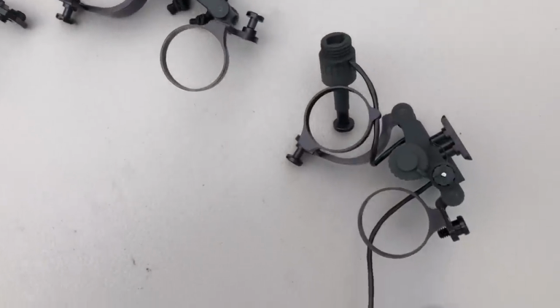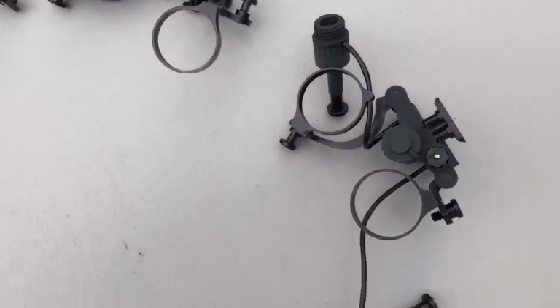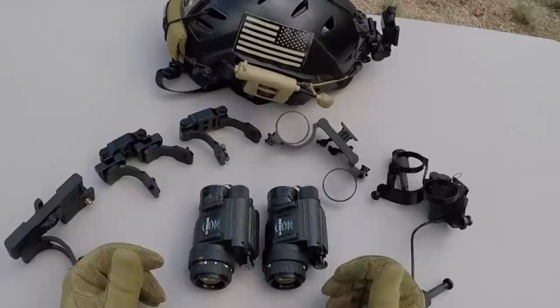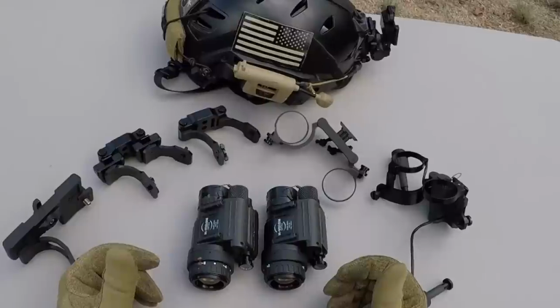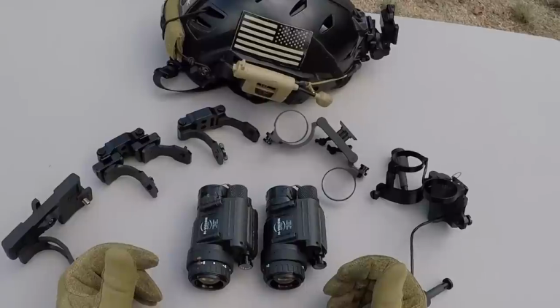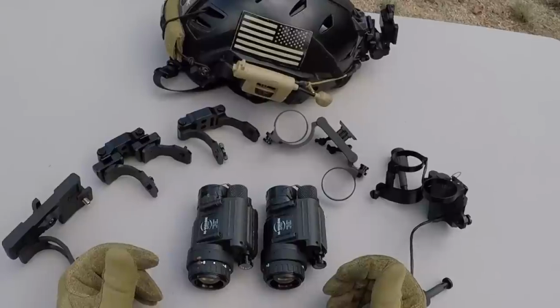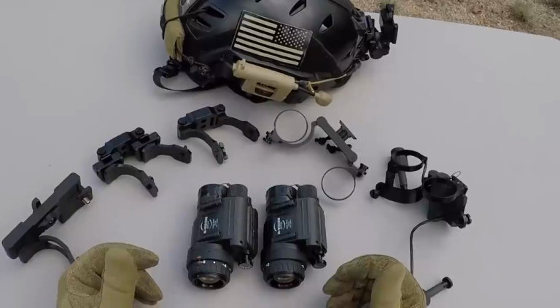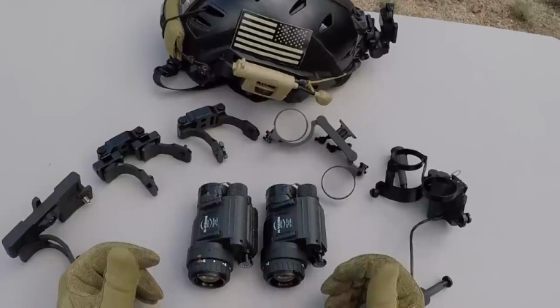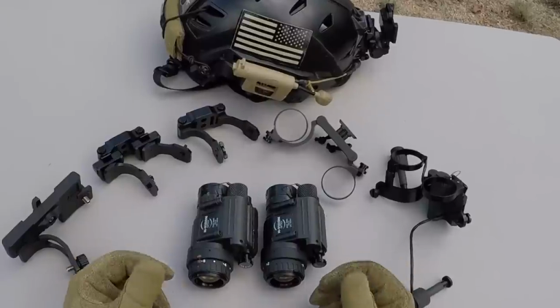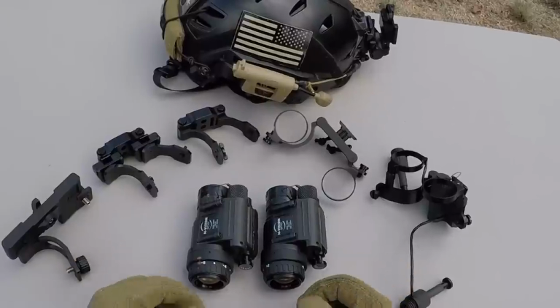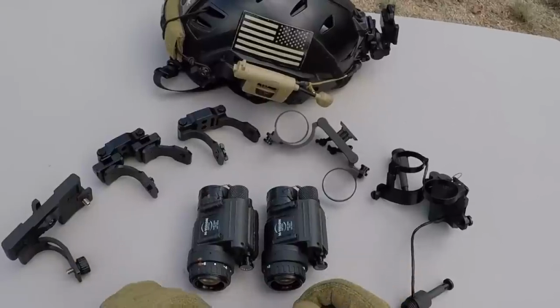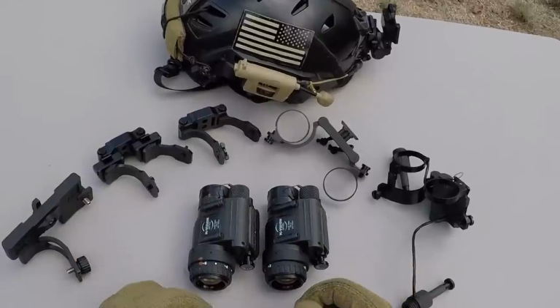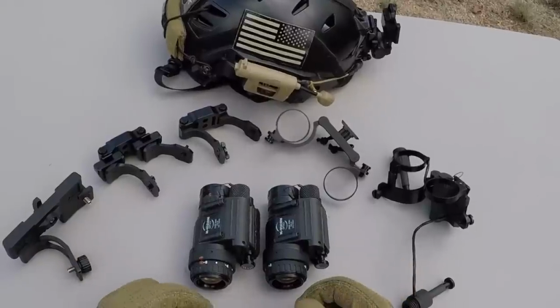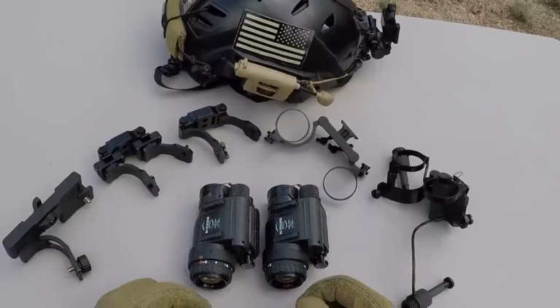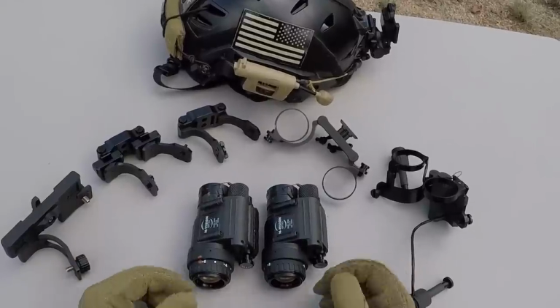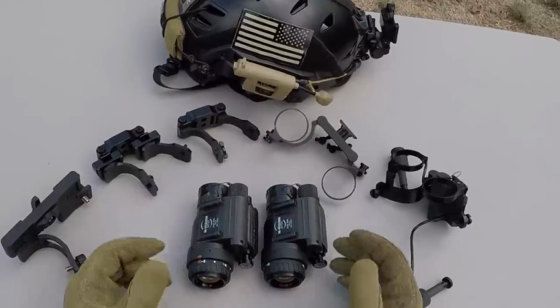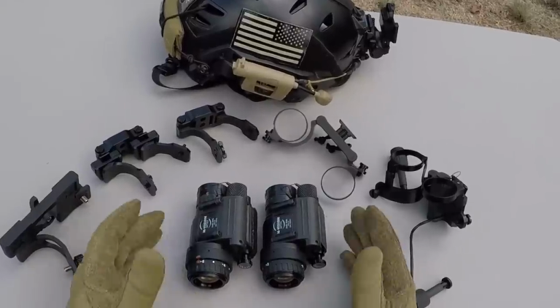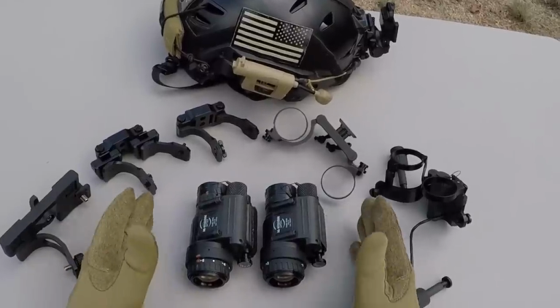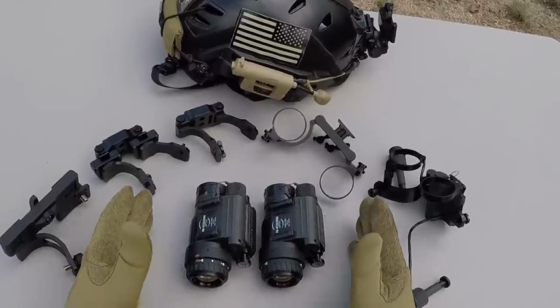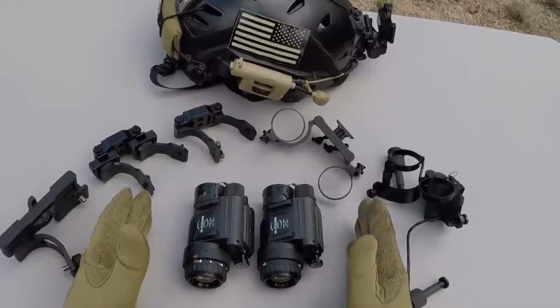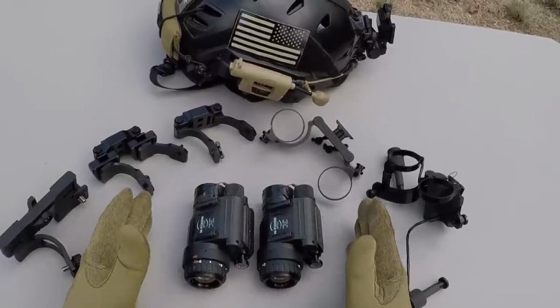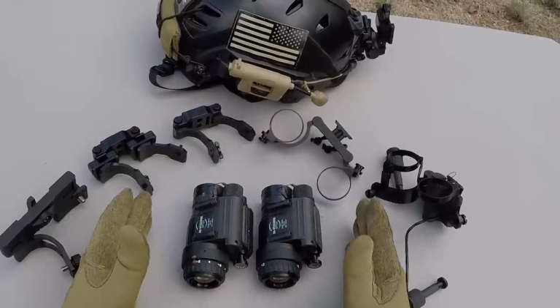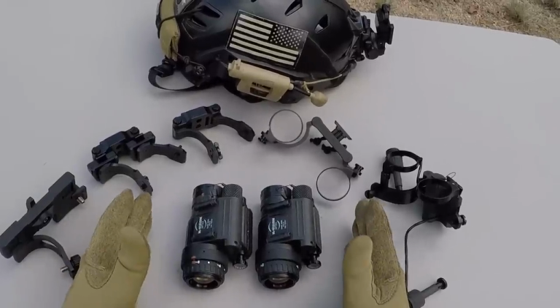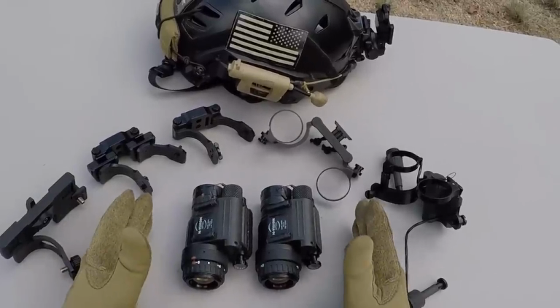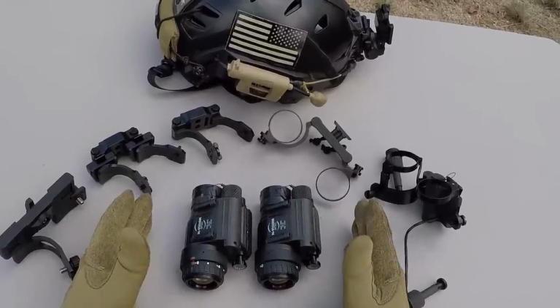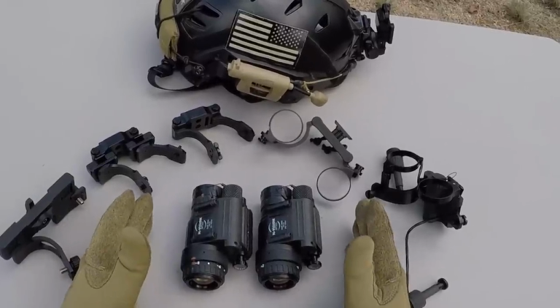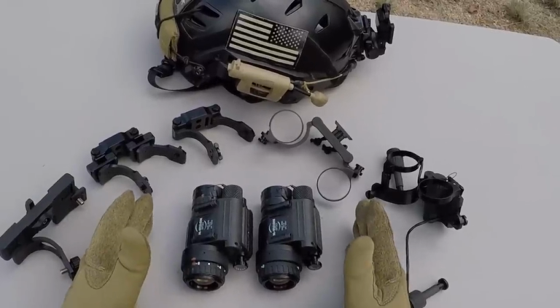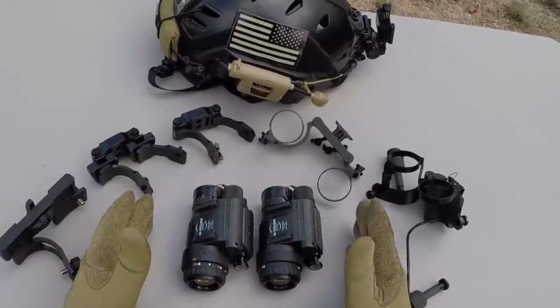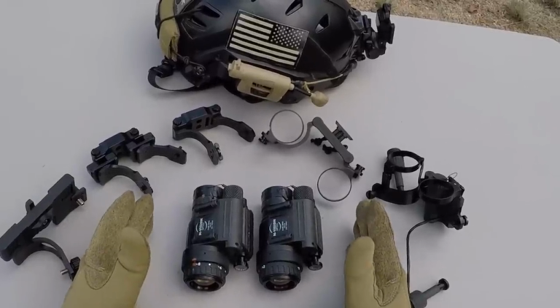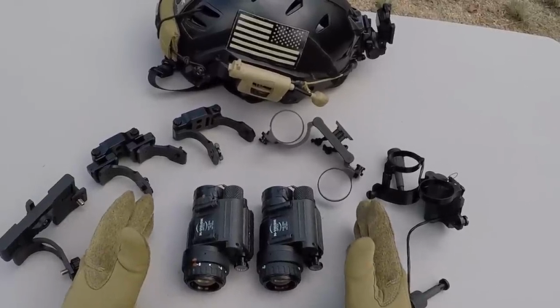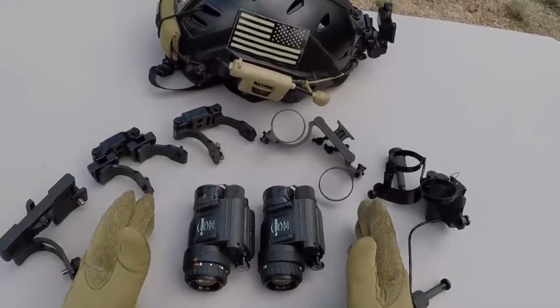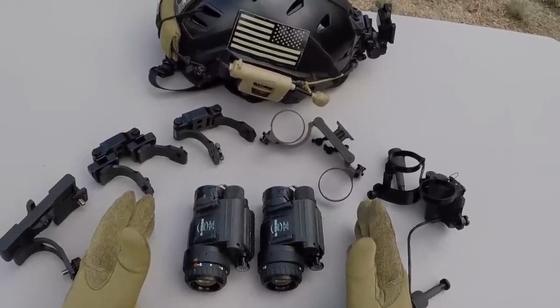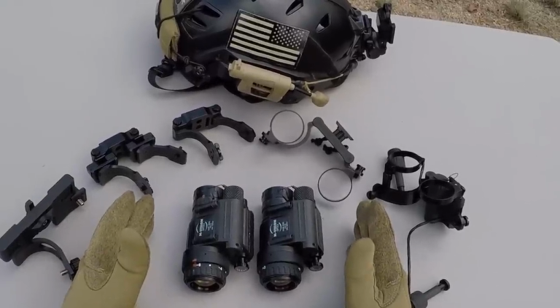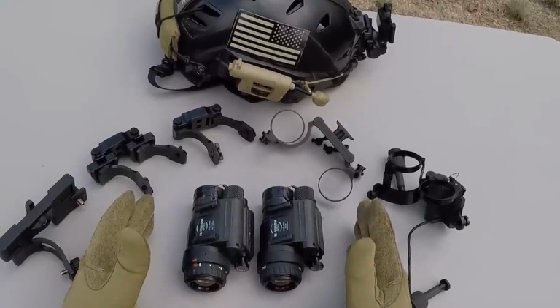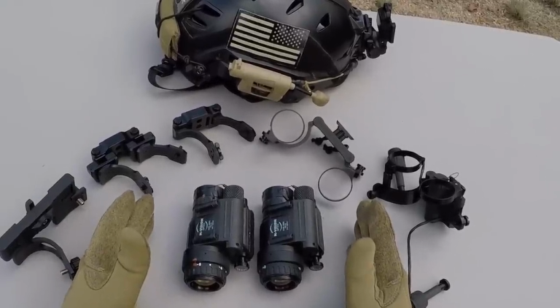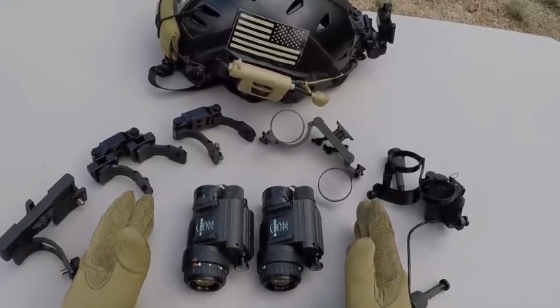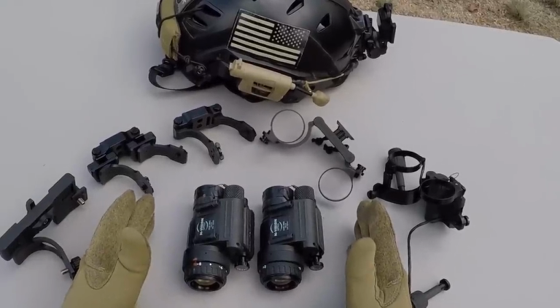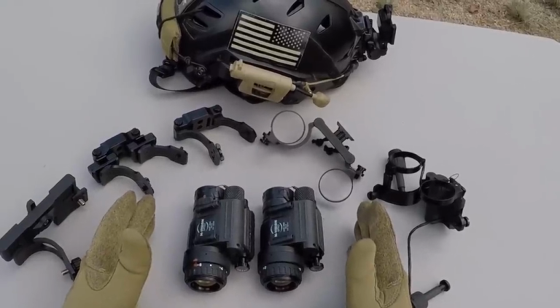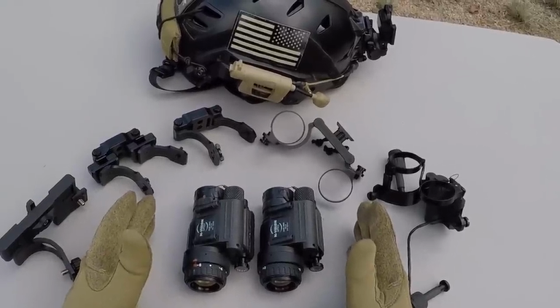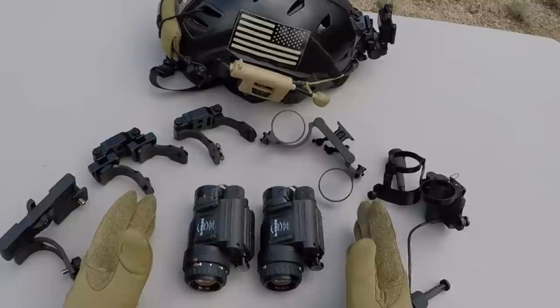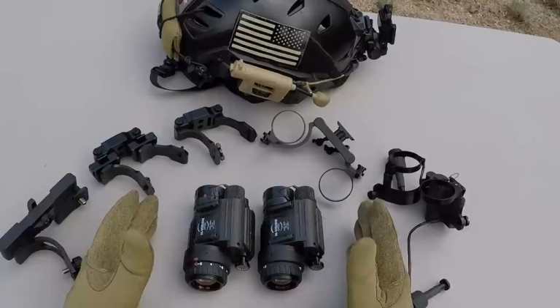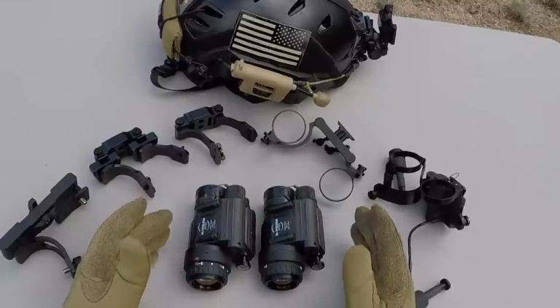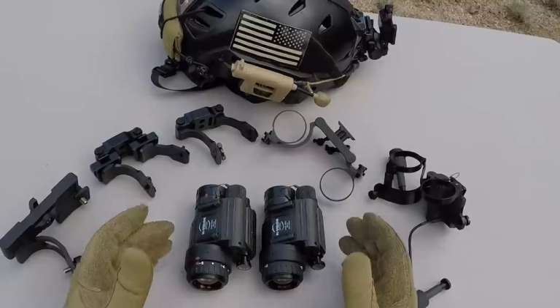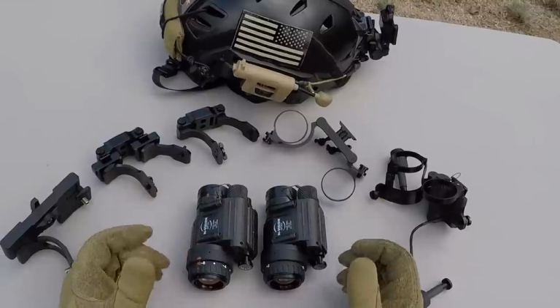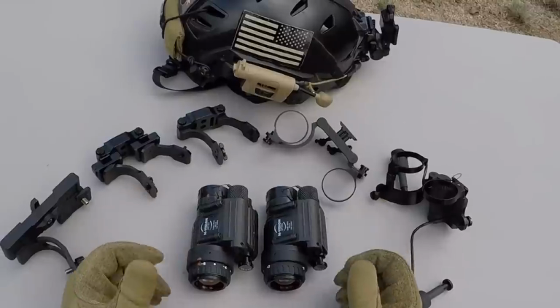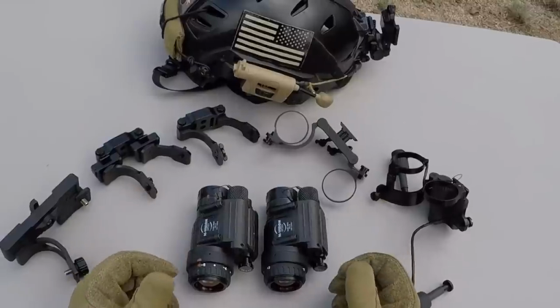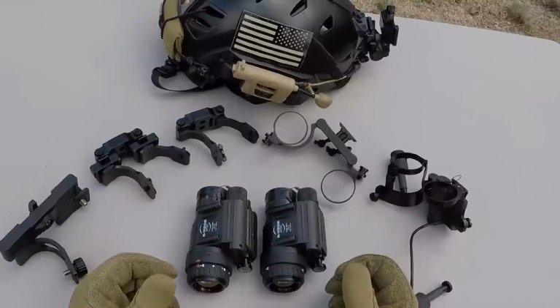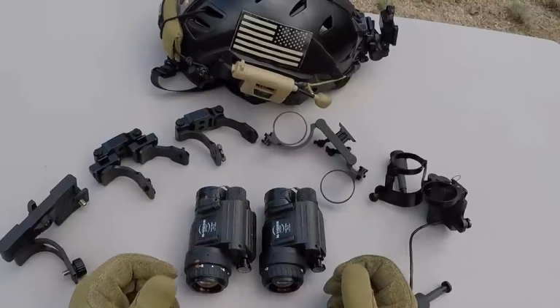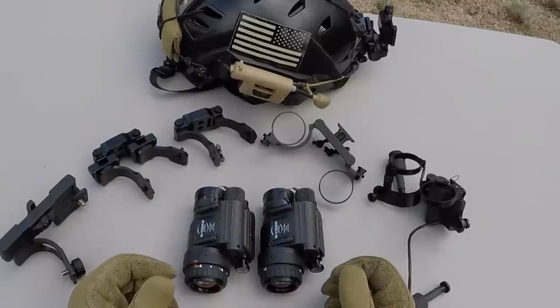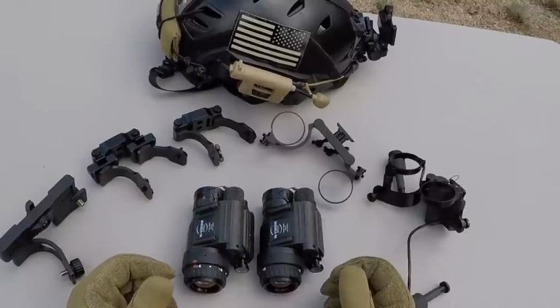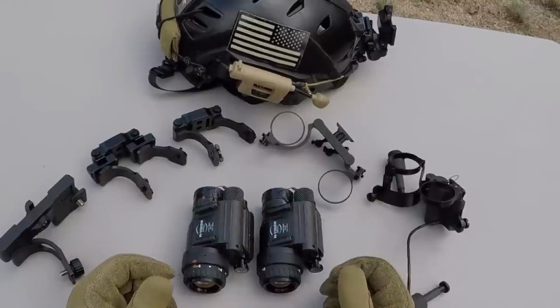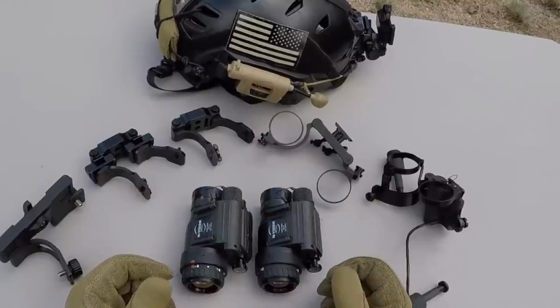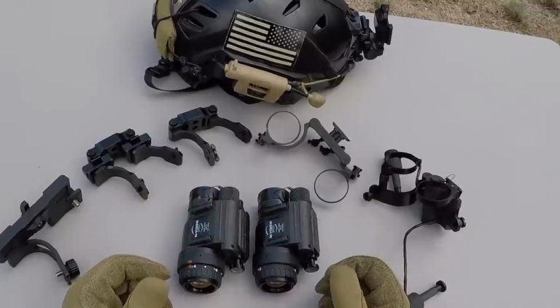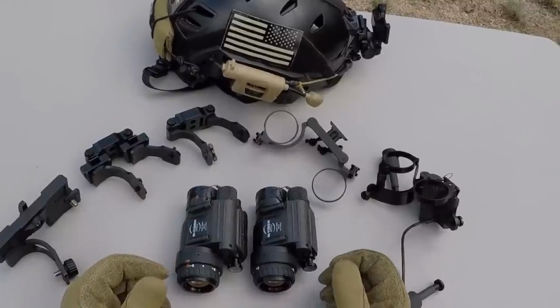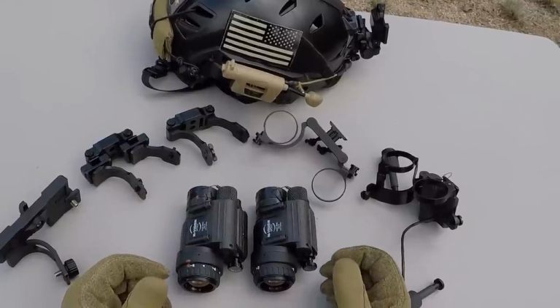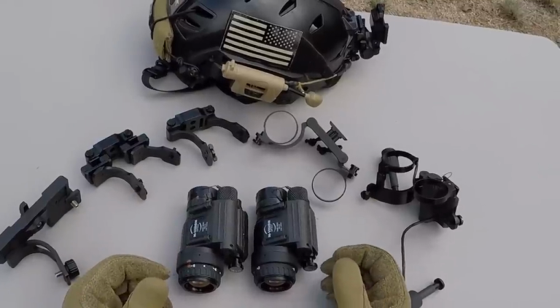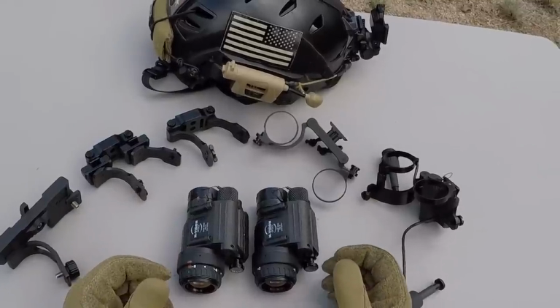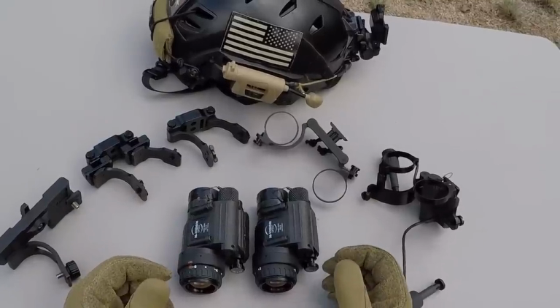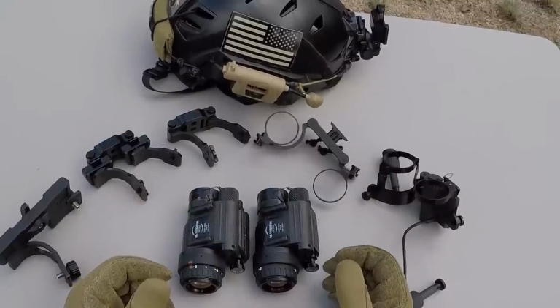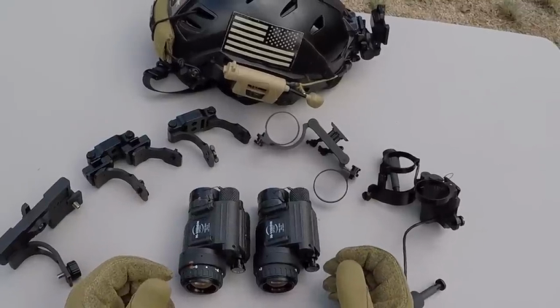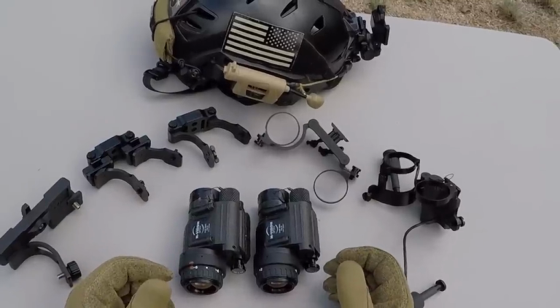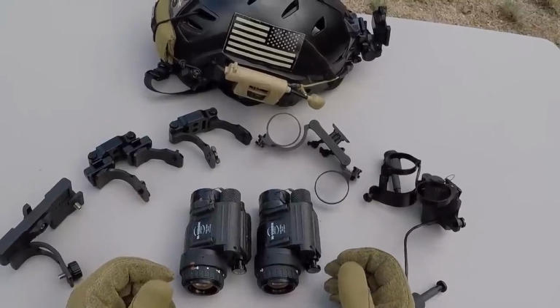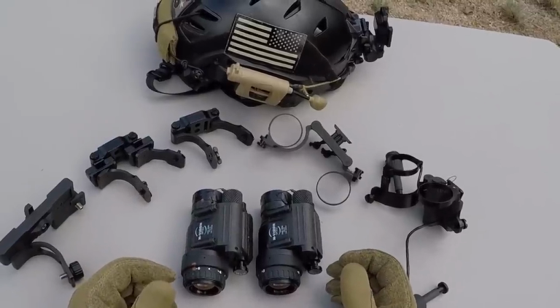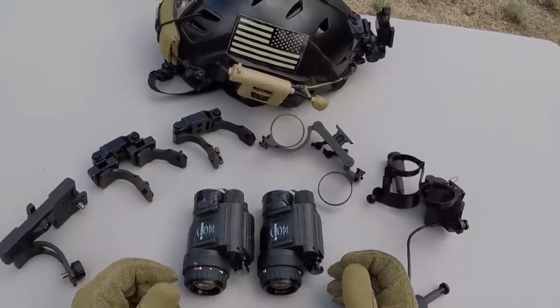What's up, Nightwalkers? Today I've got these five different dual PVS-14 bridge mounts to show you, and they're all very affordable, being under $1,000 each.